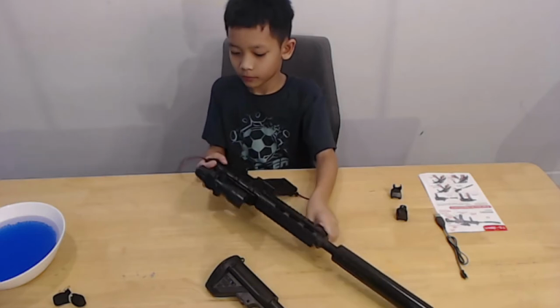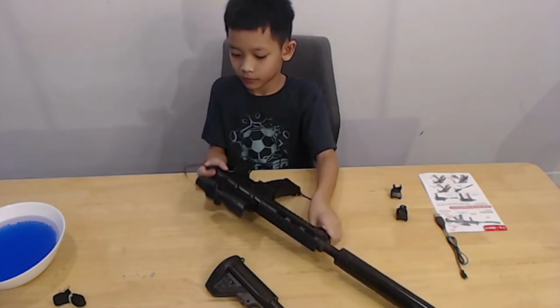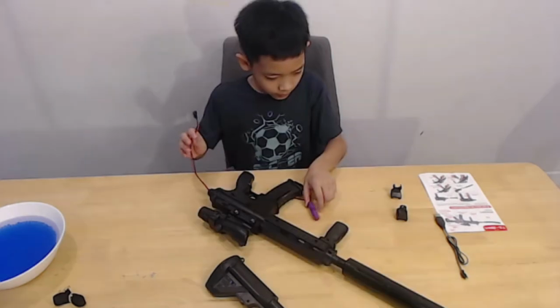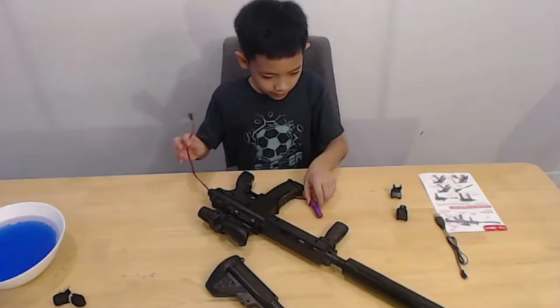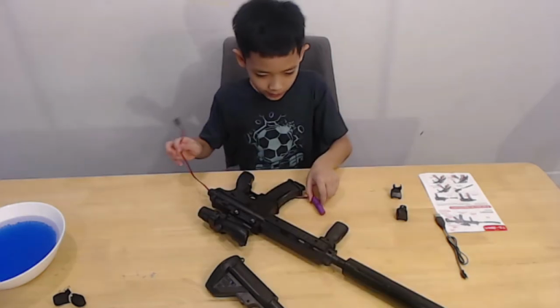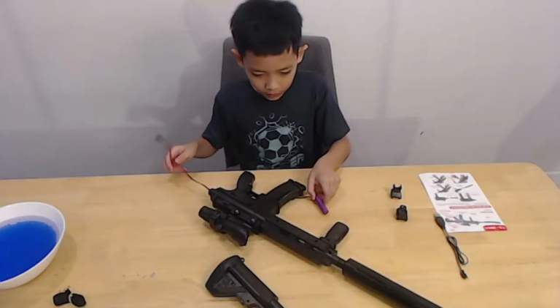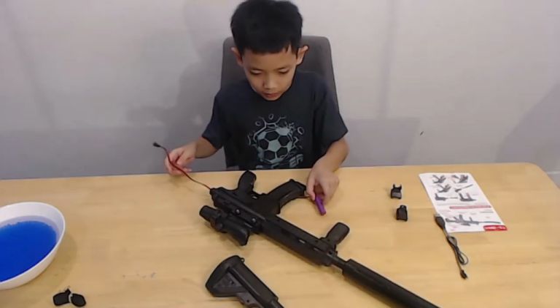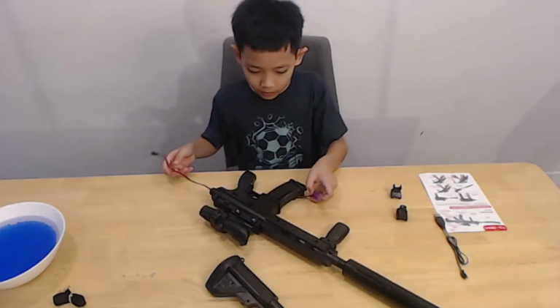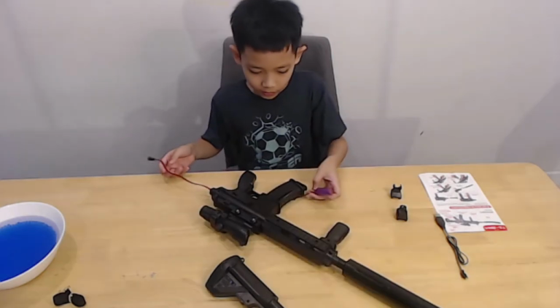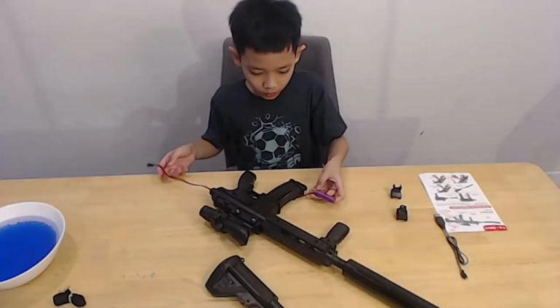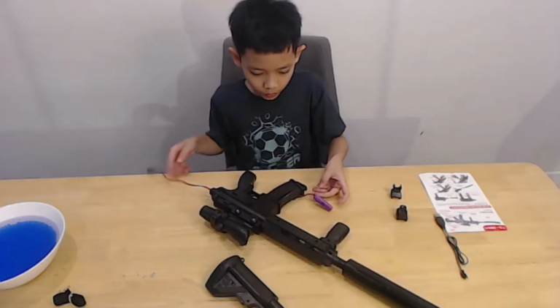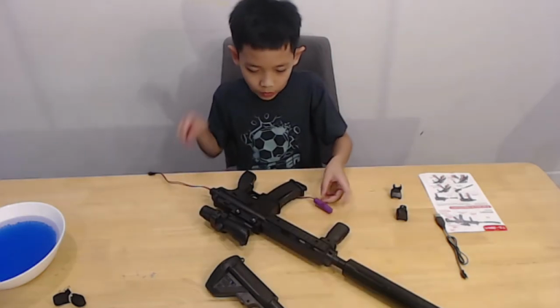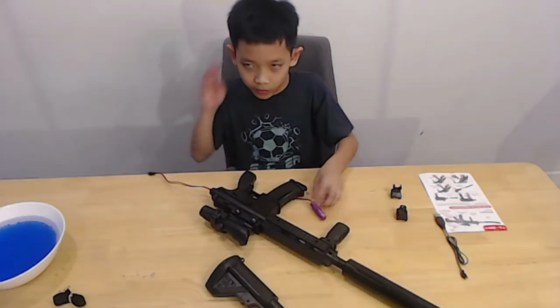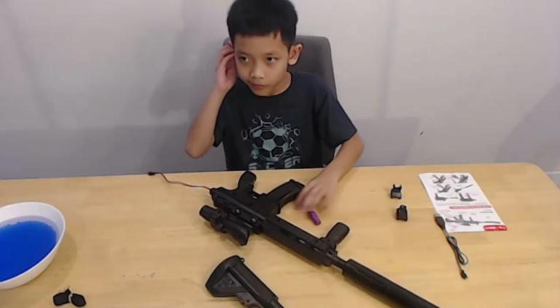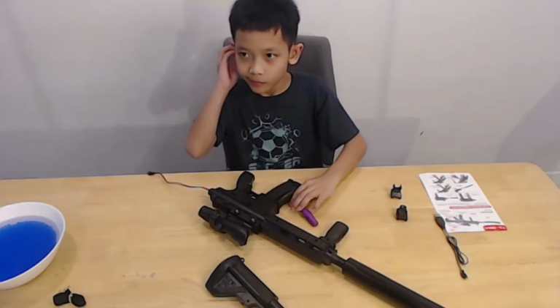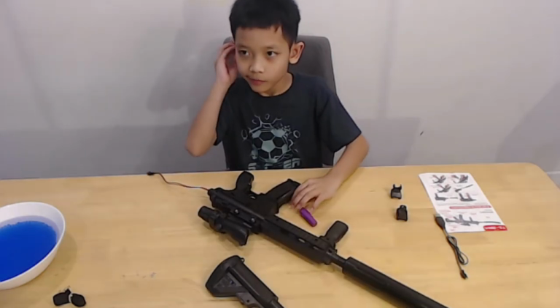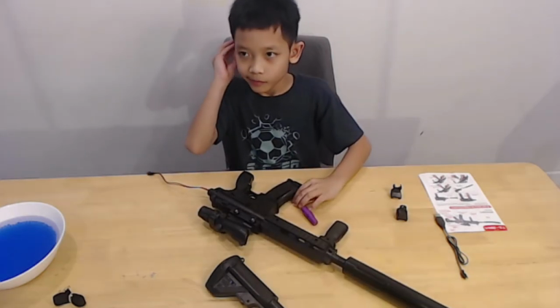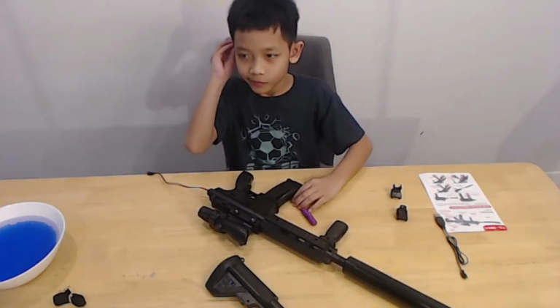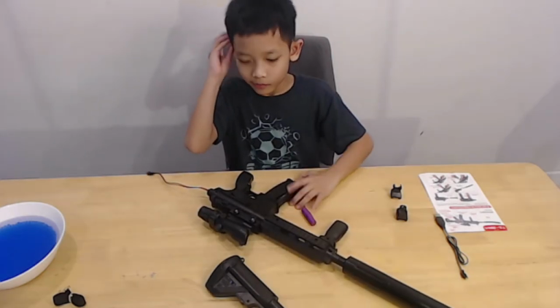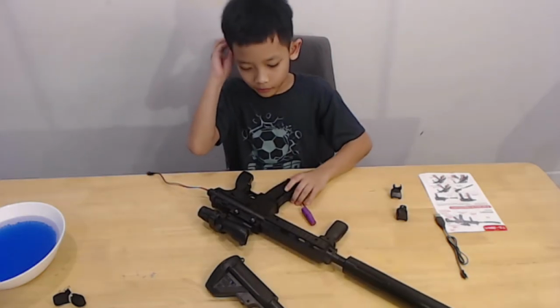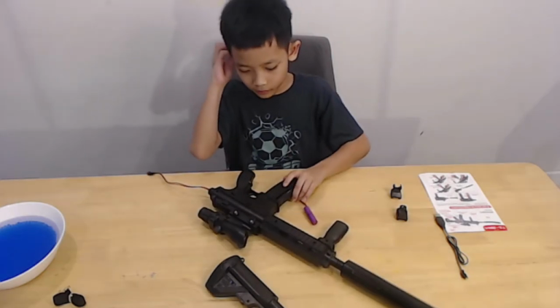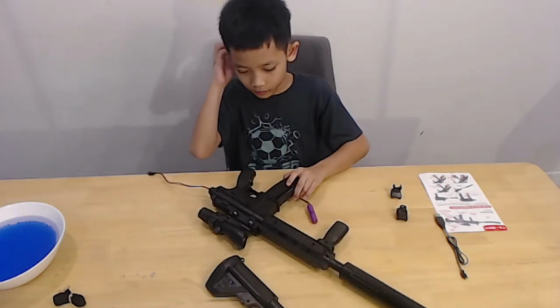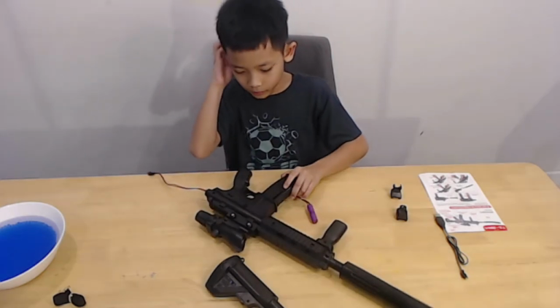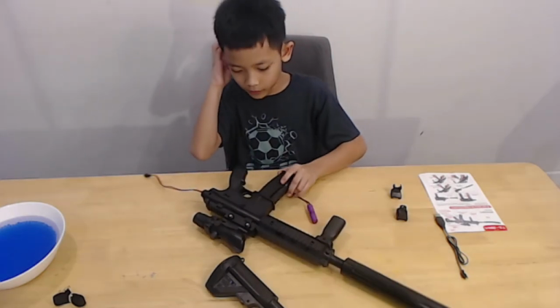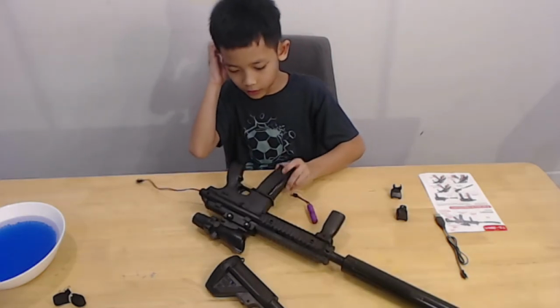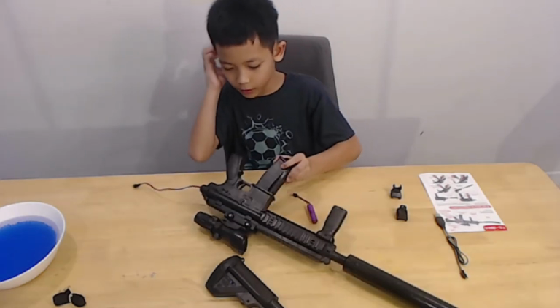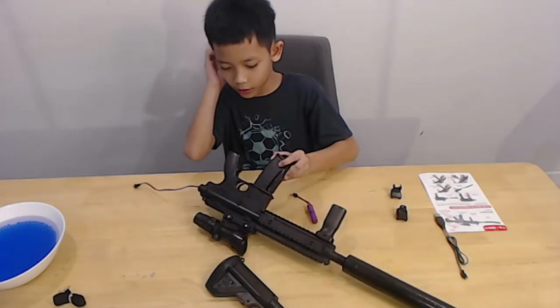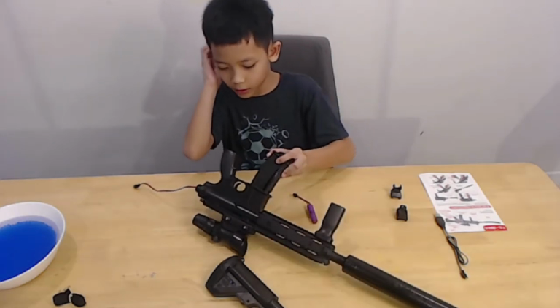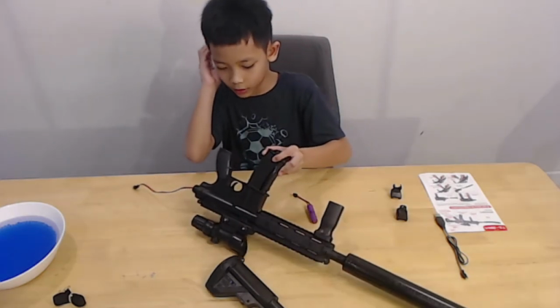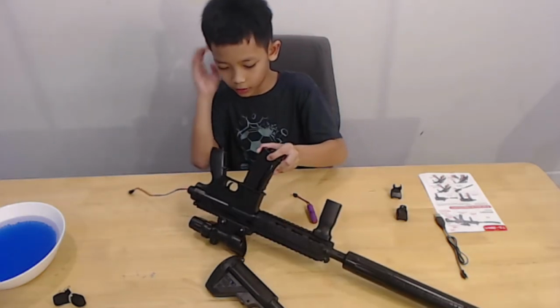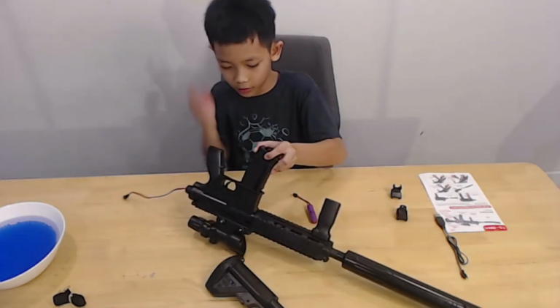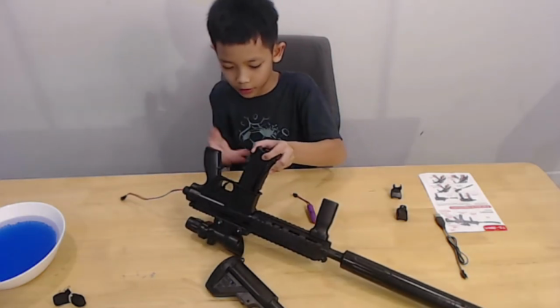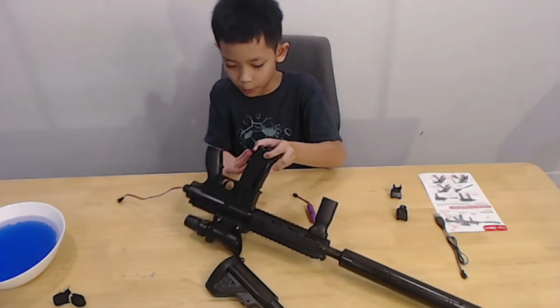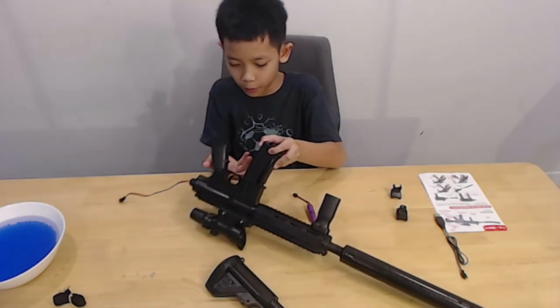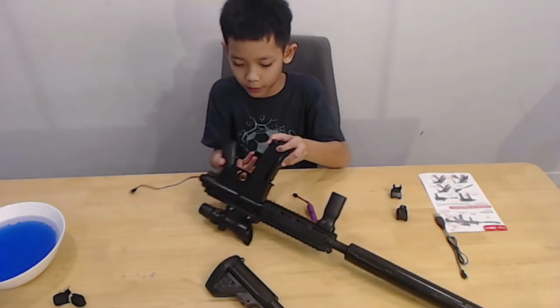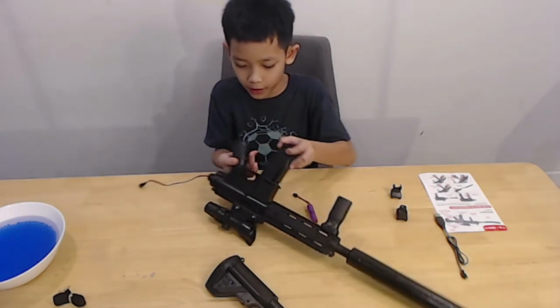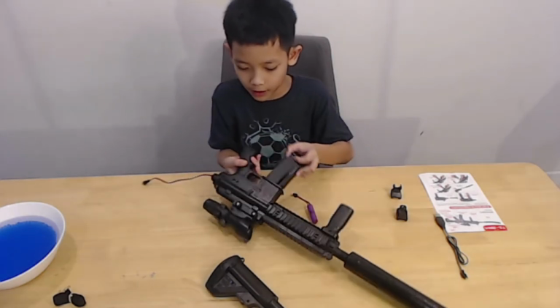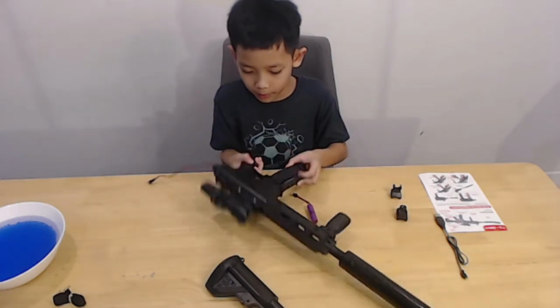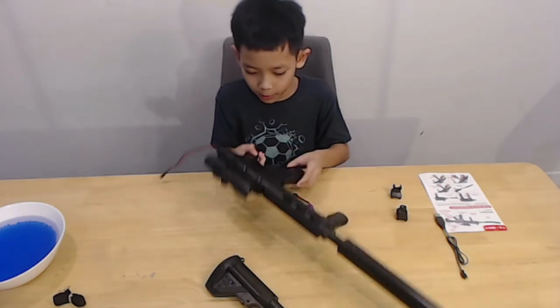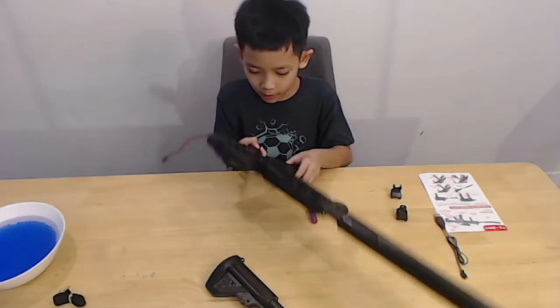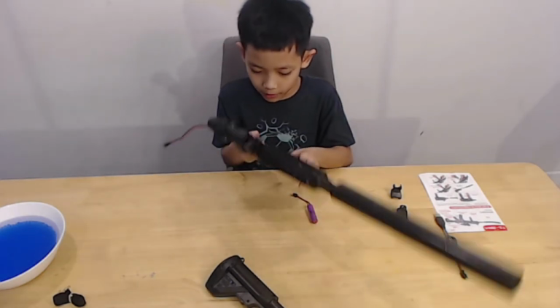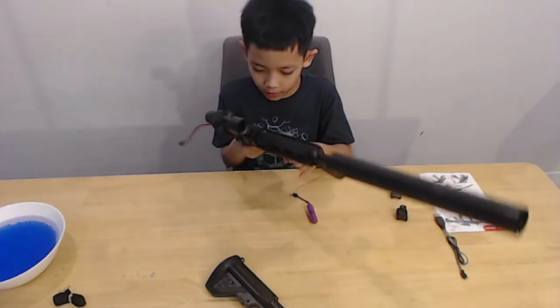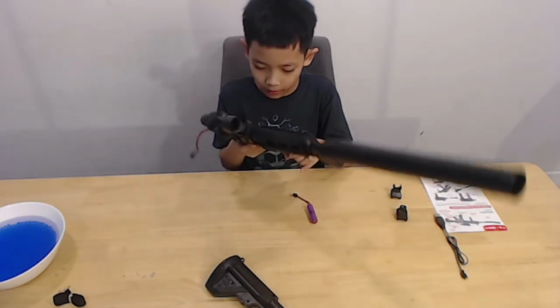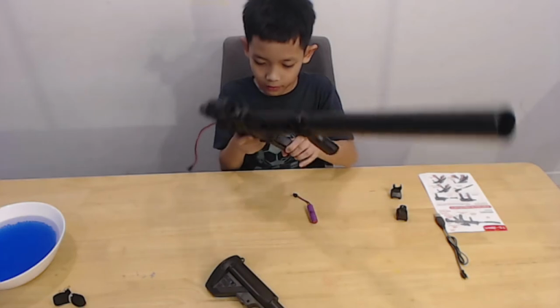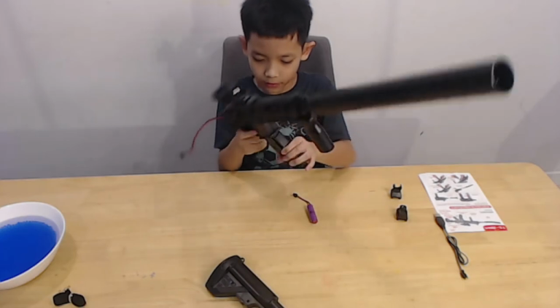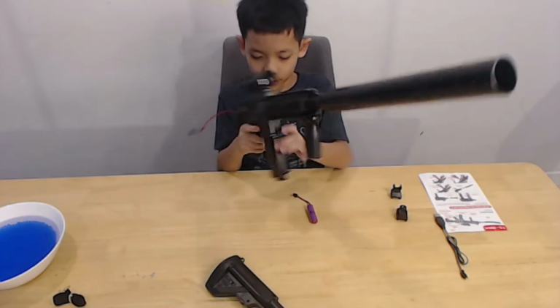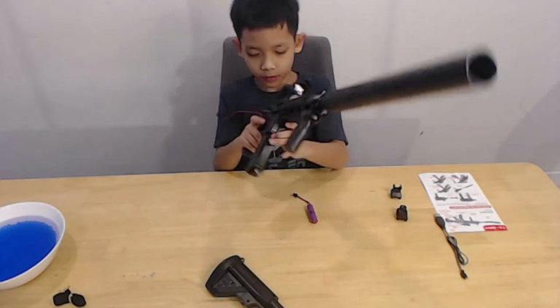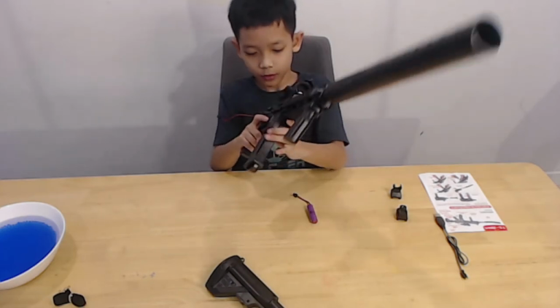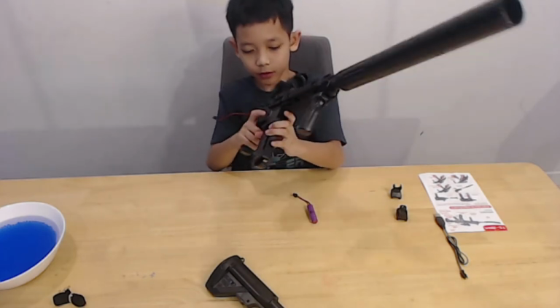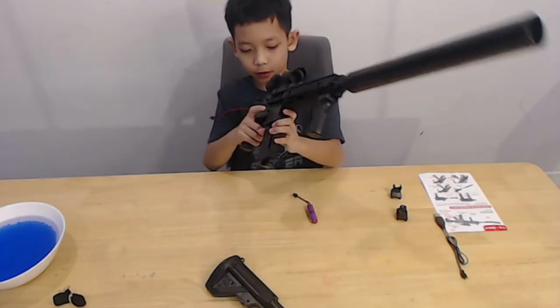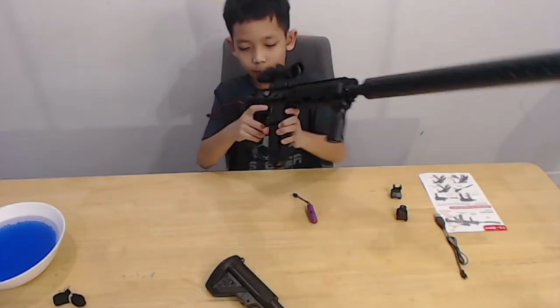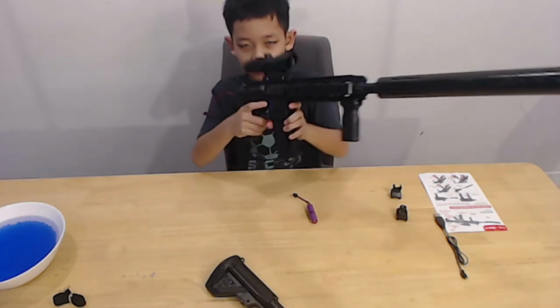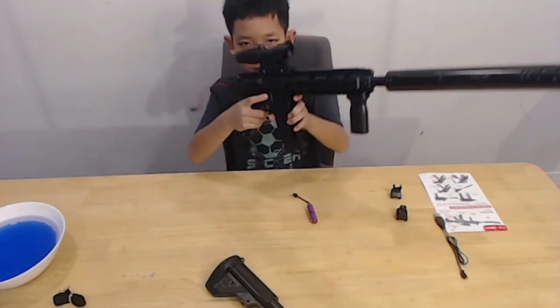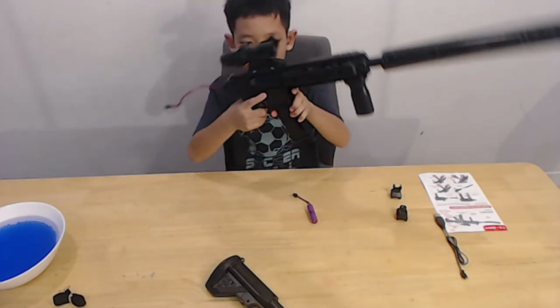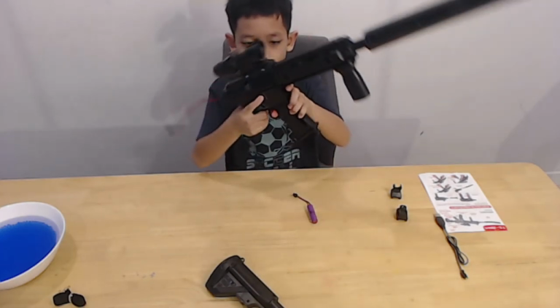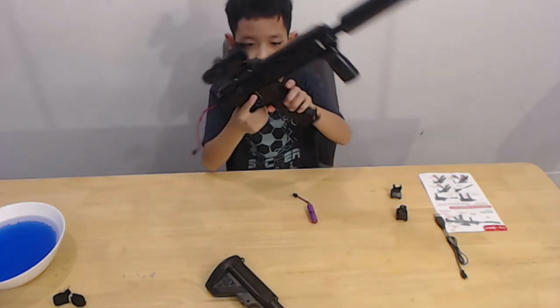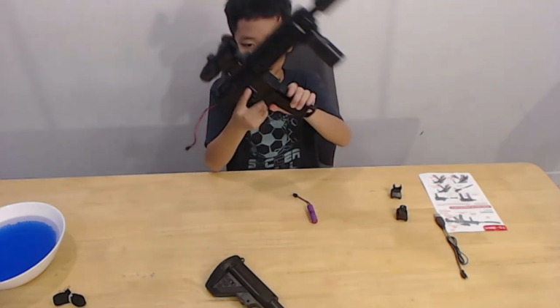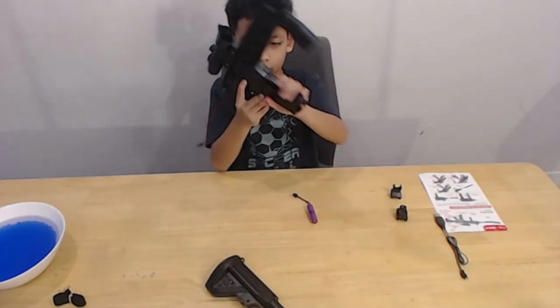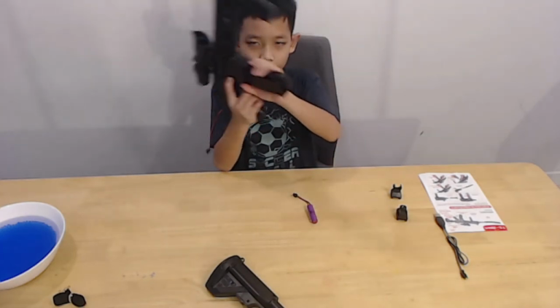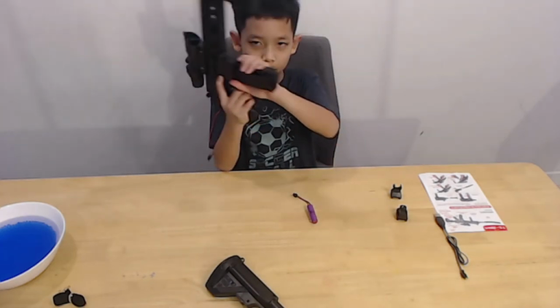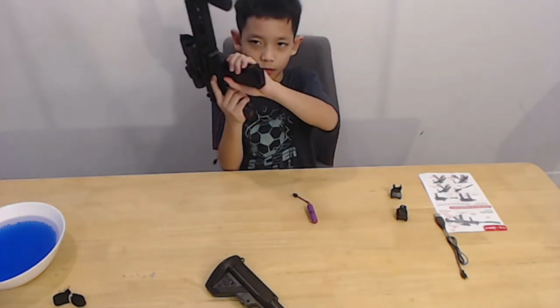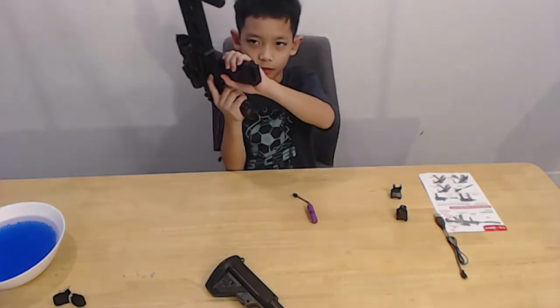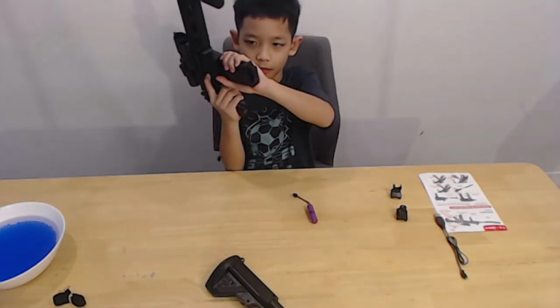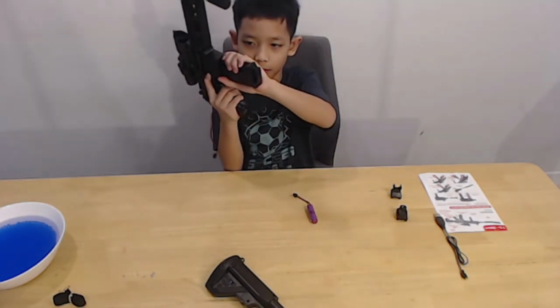How to remove the ammo? This is how you remove the ammo. Just press this and then move.